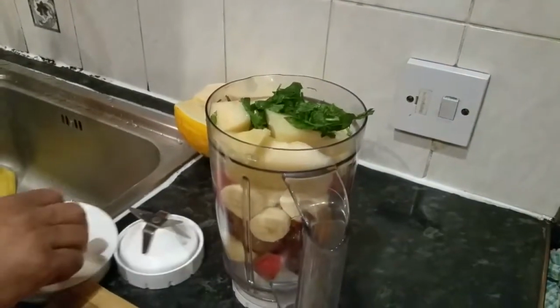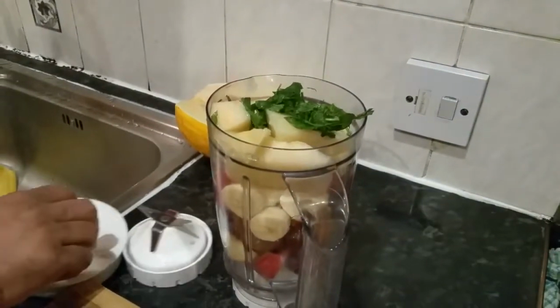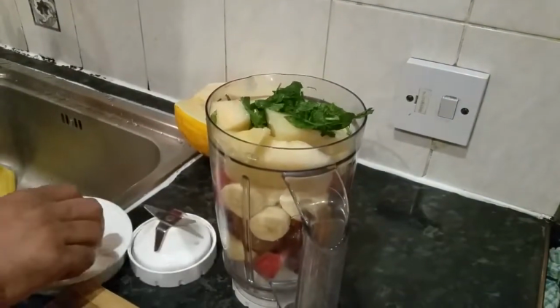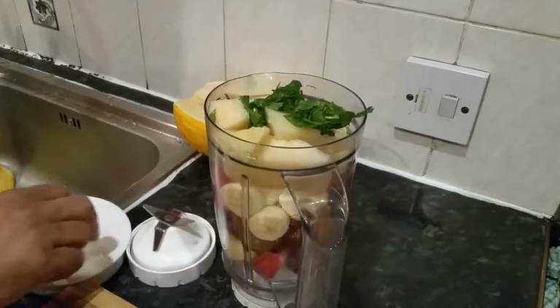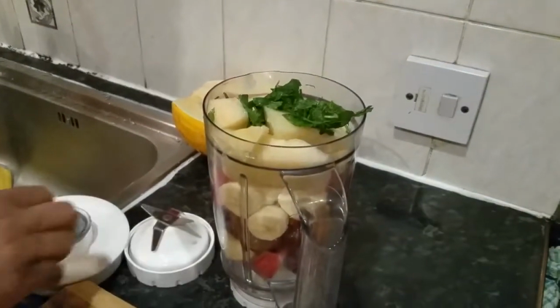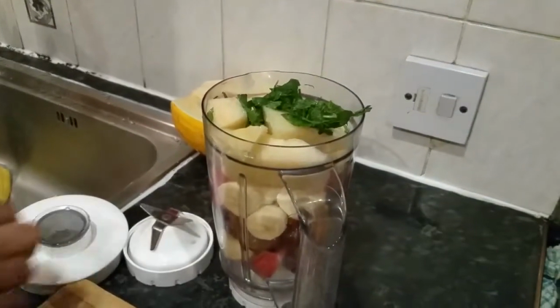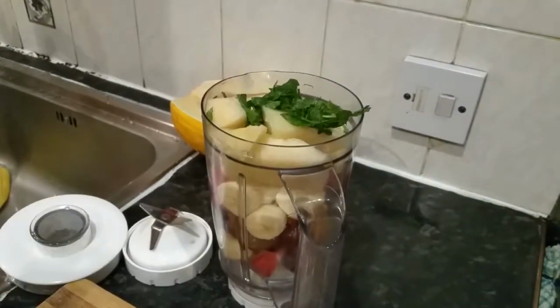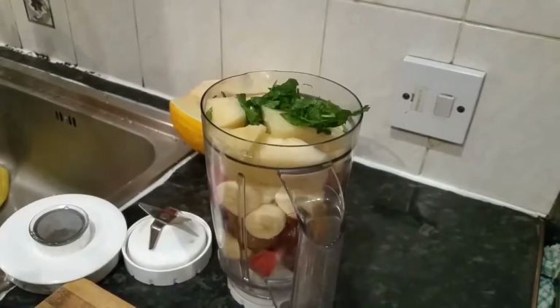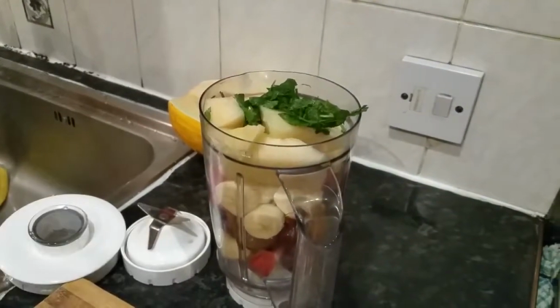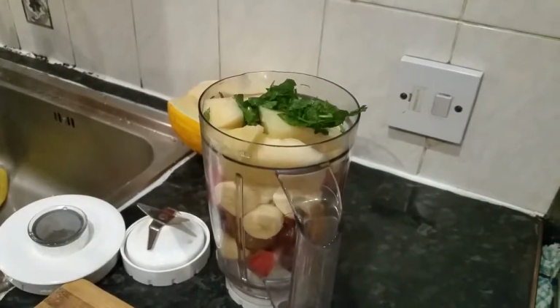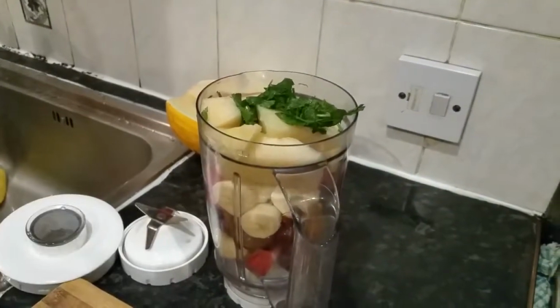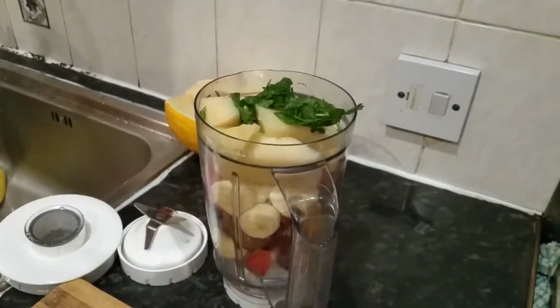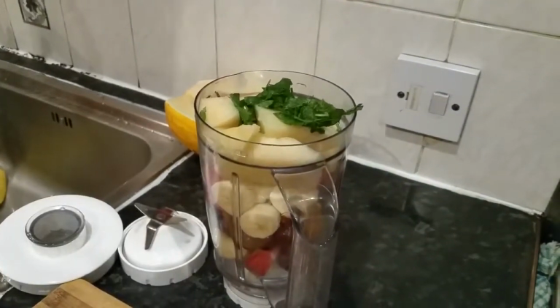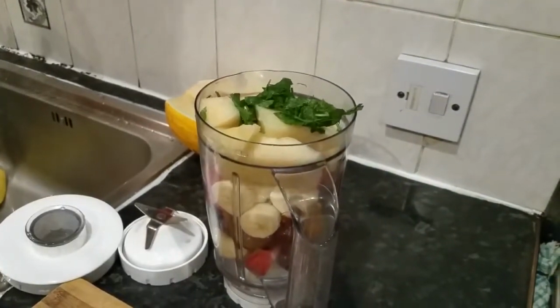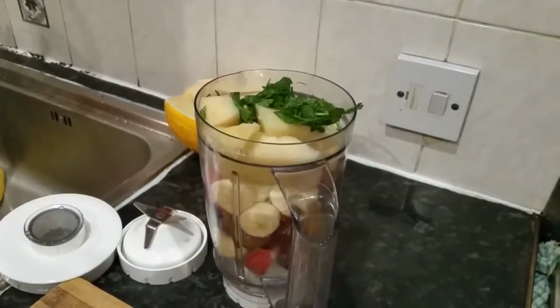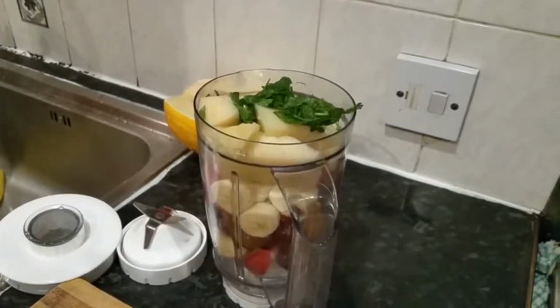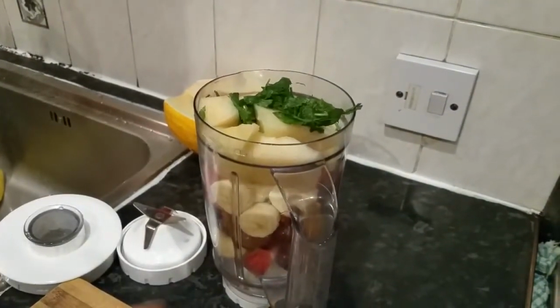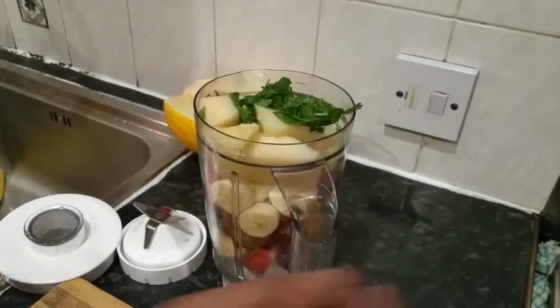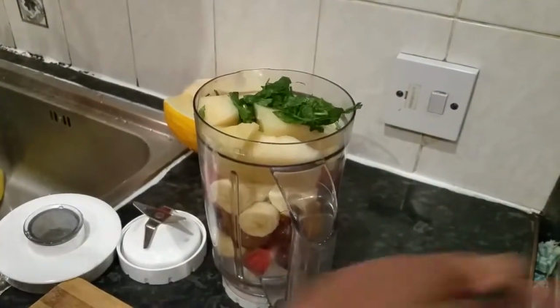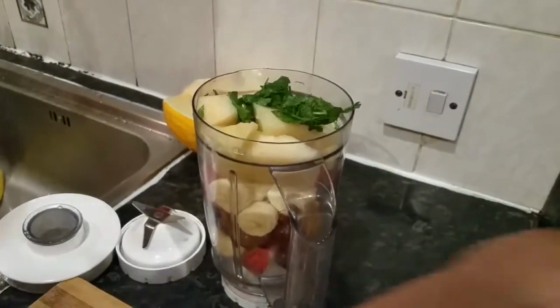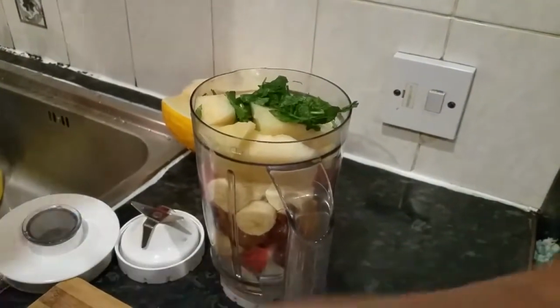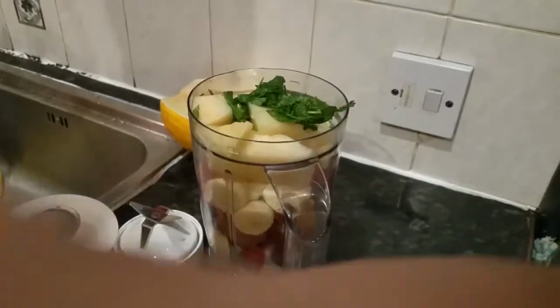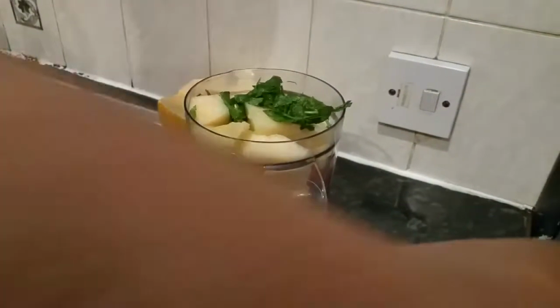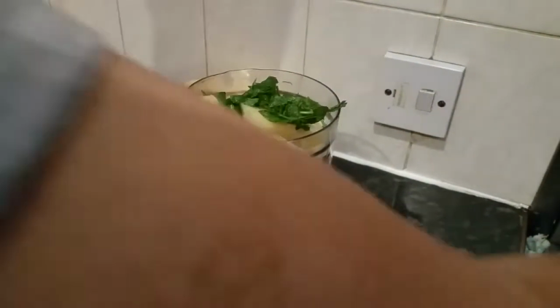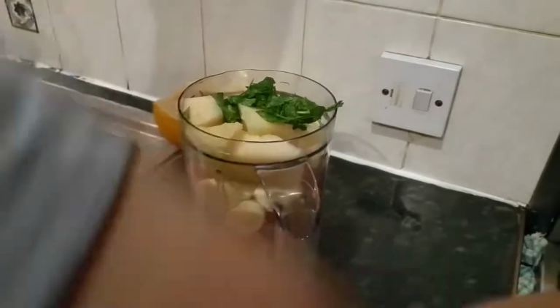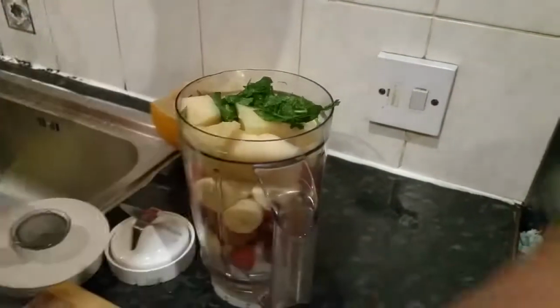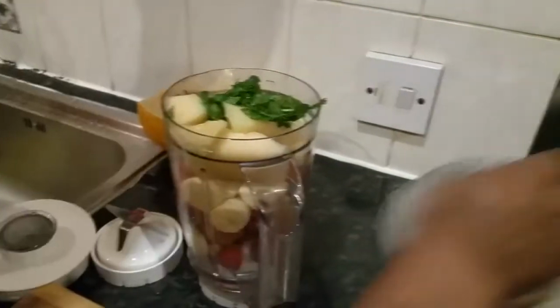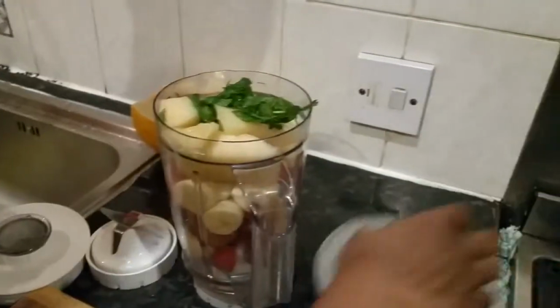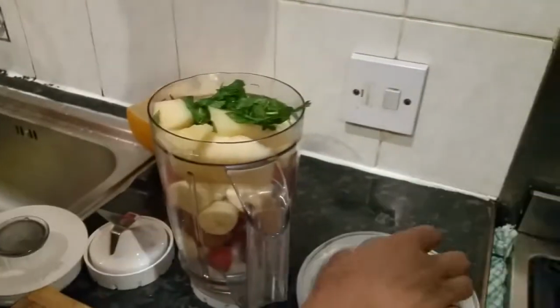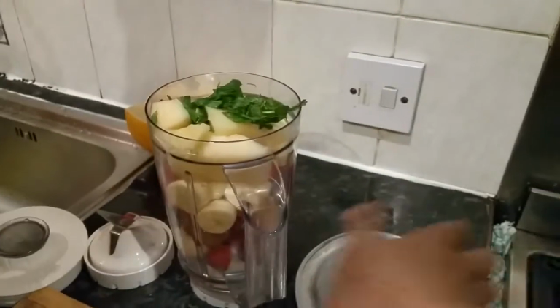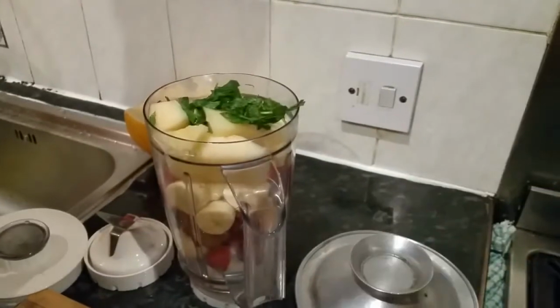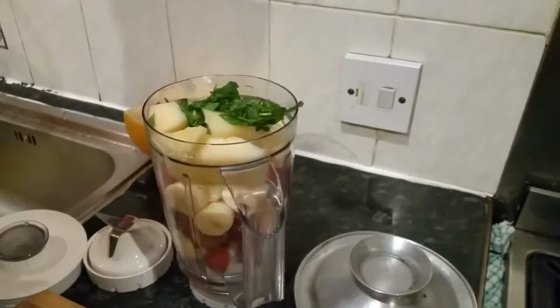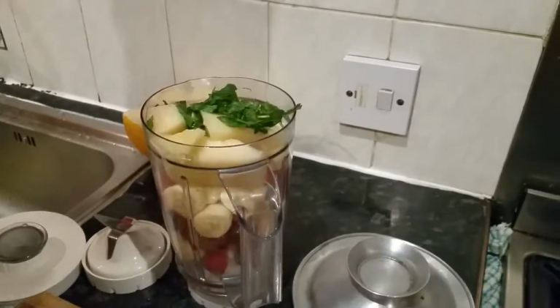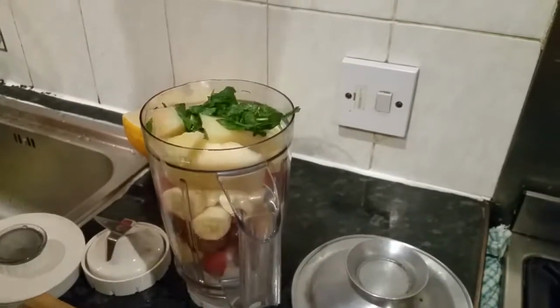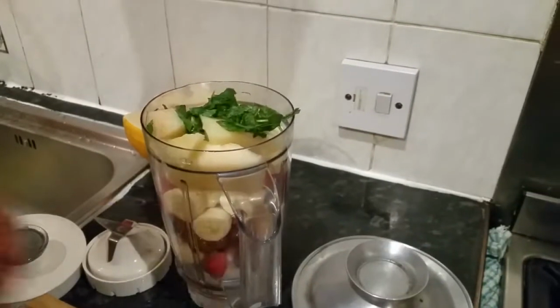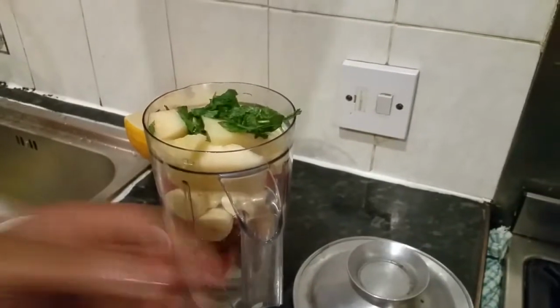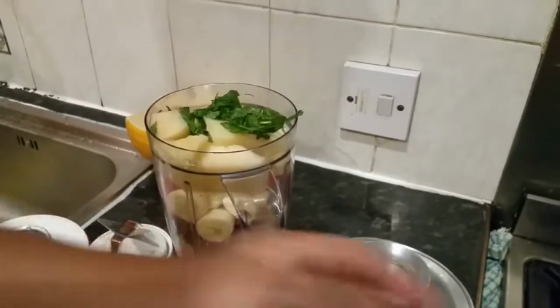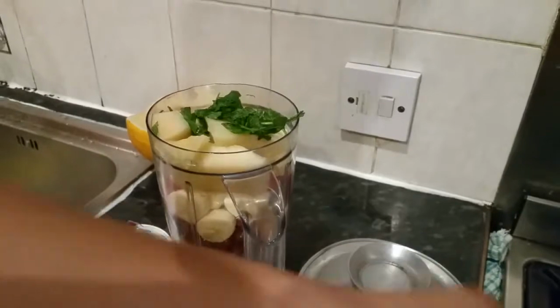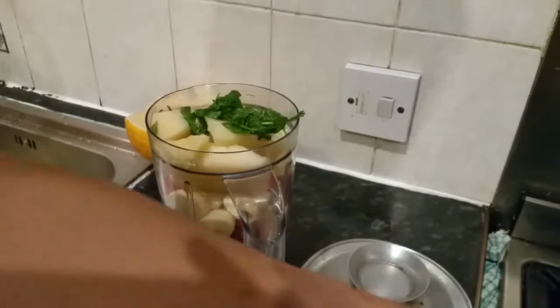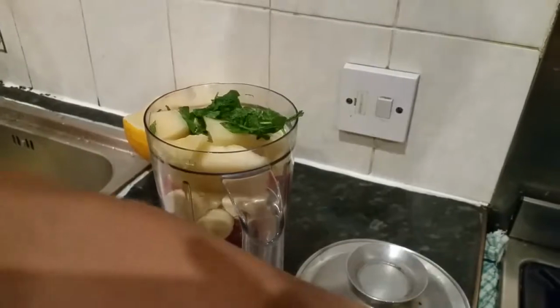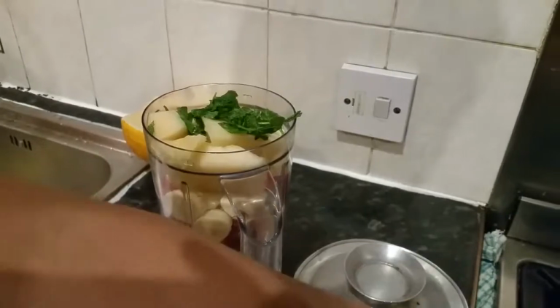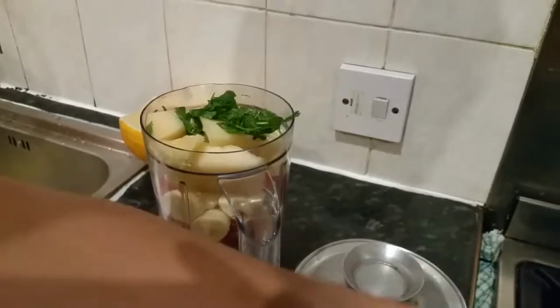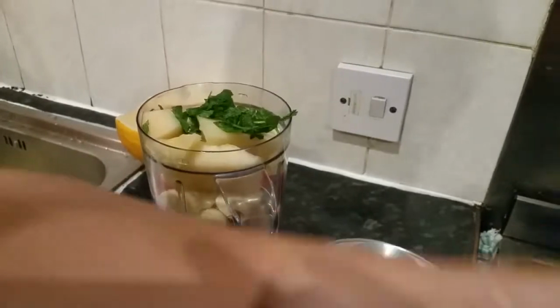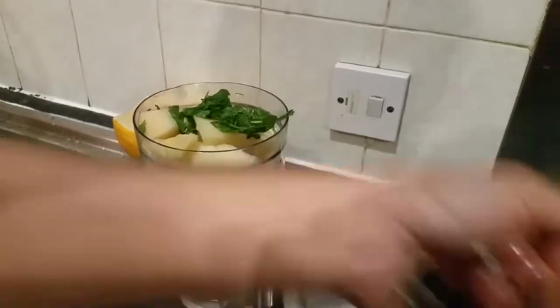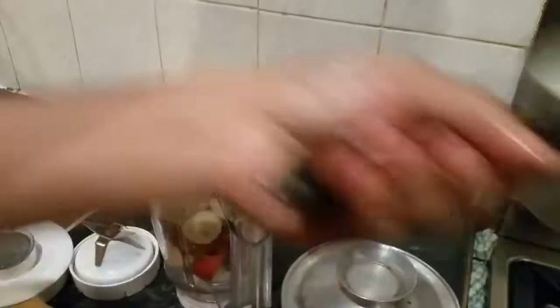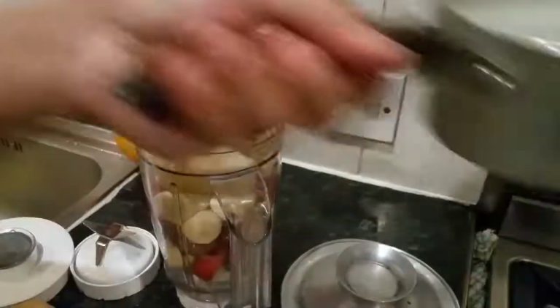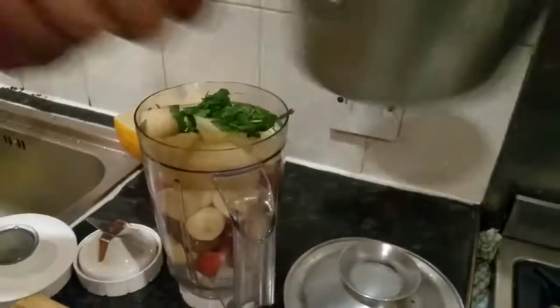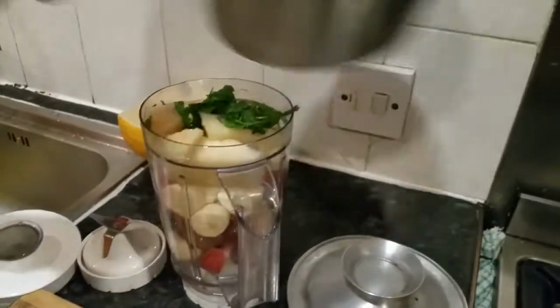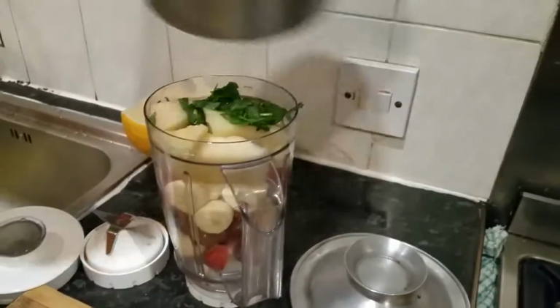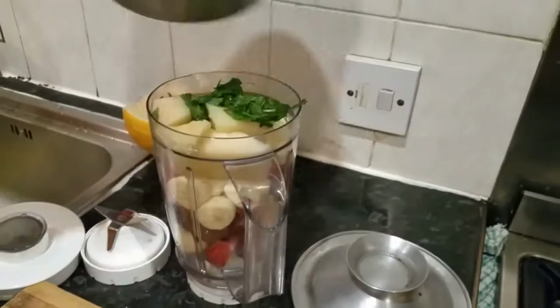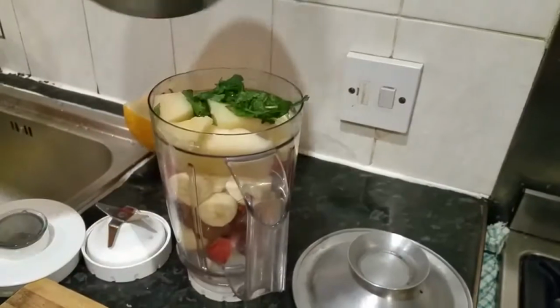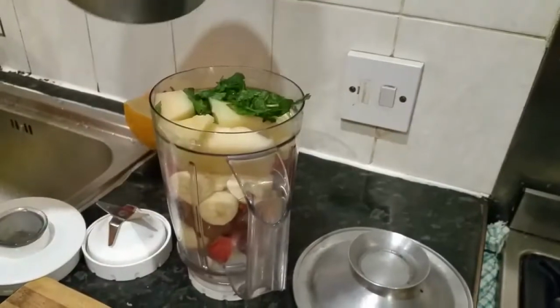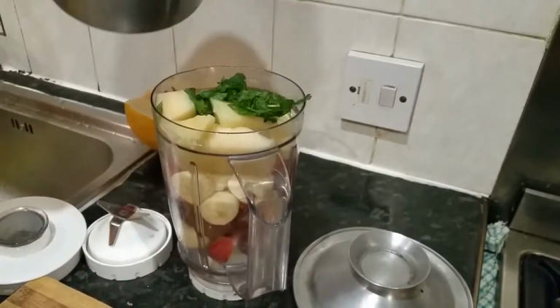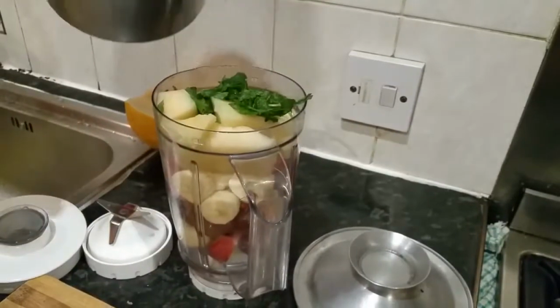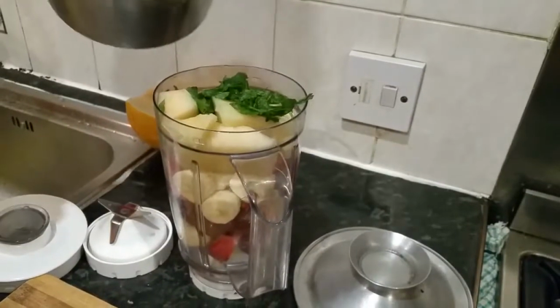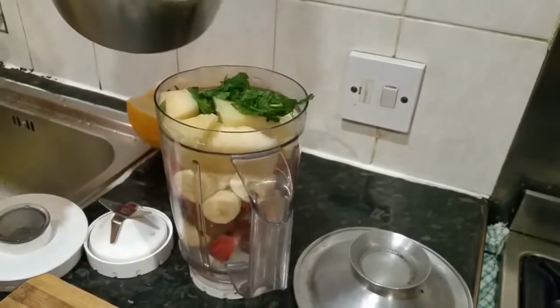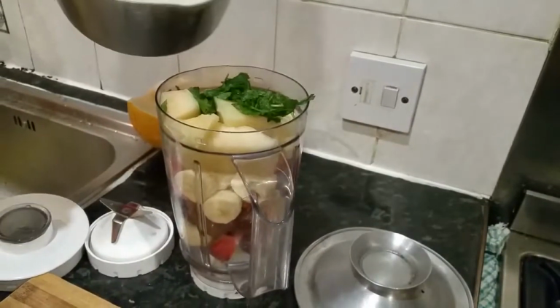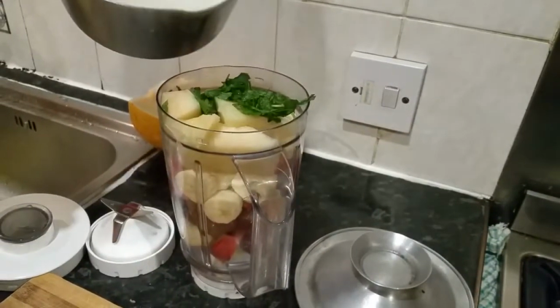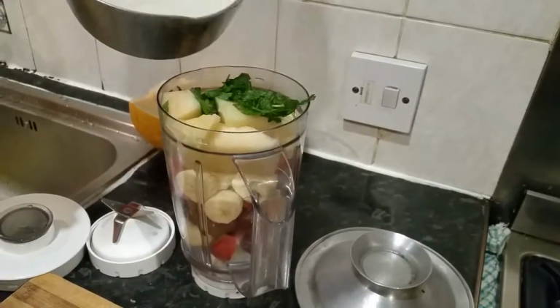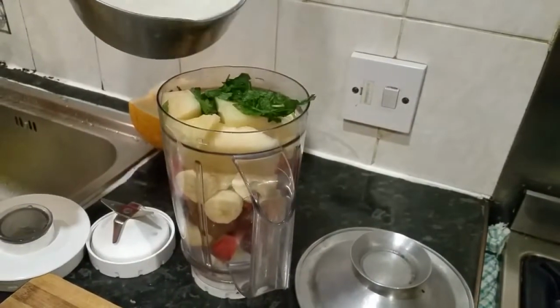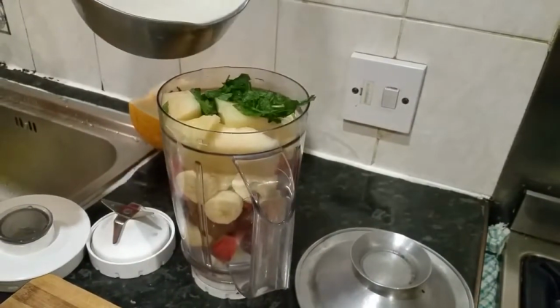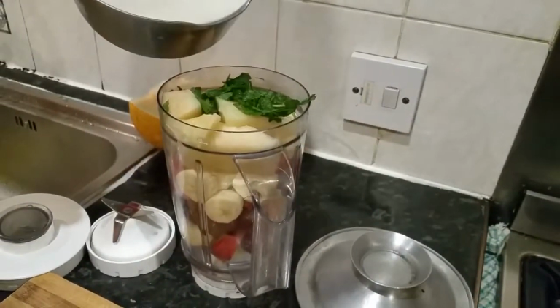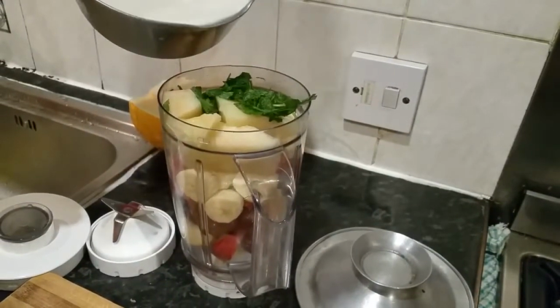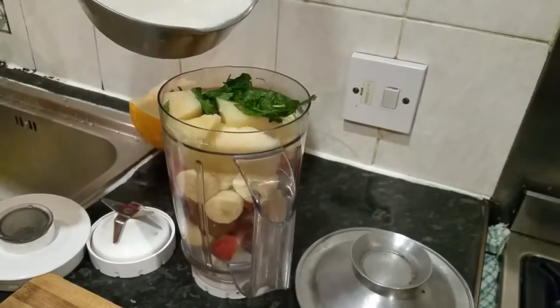Now all we need to do is — I could put a bit of water, or I'm just going to put a drop of milk. Let's put a little drop of milk in here, shall we.